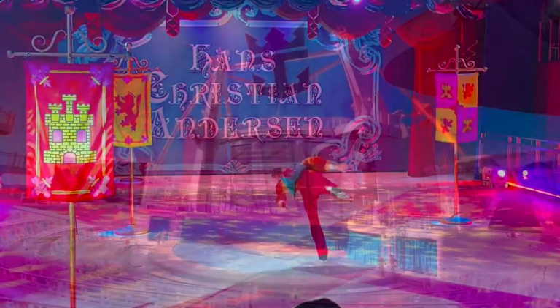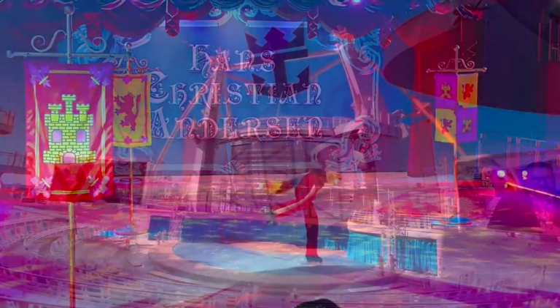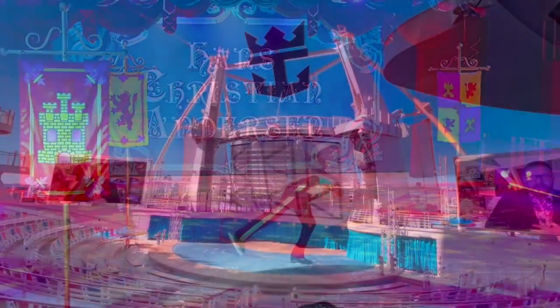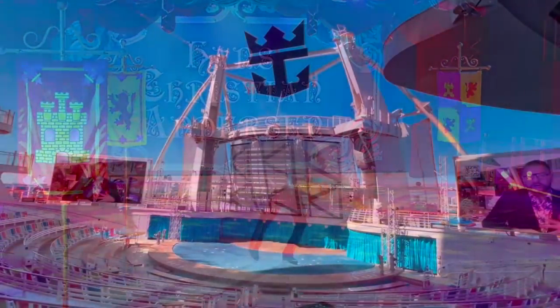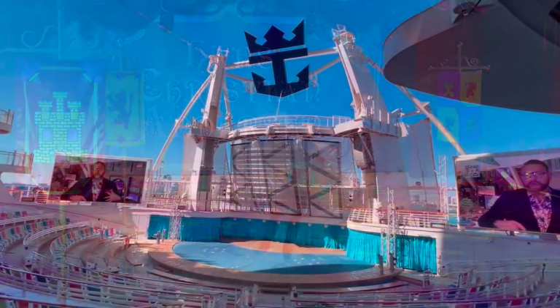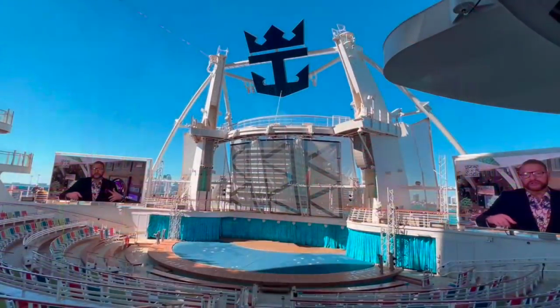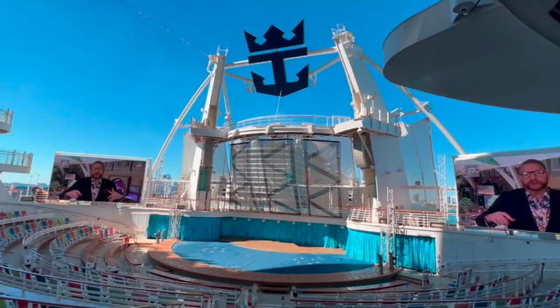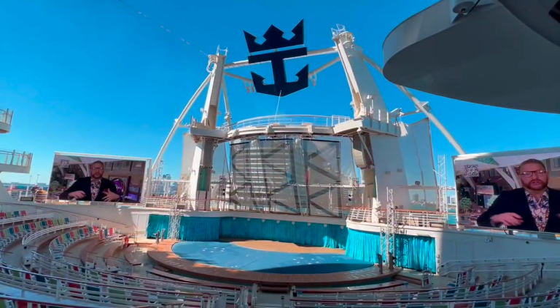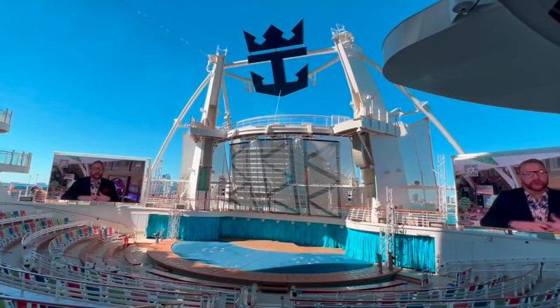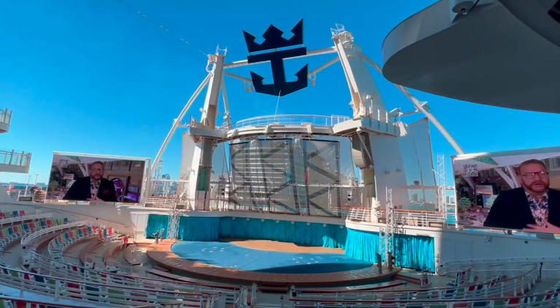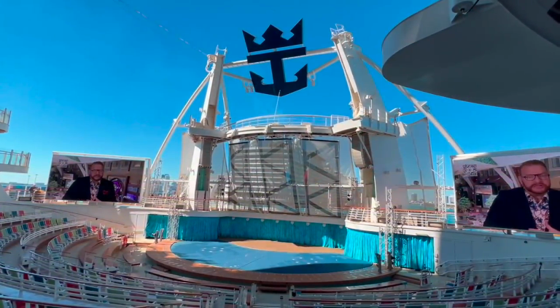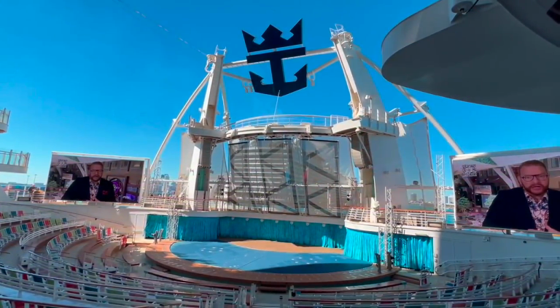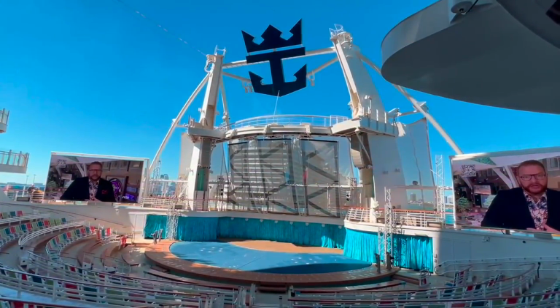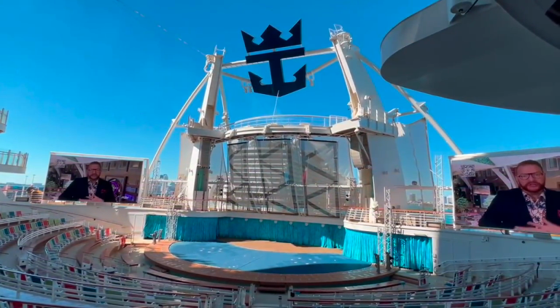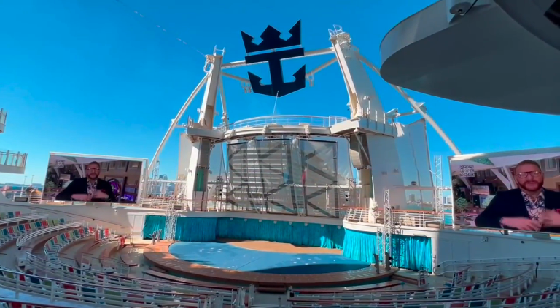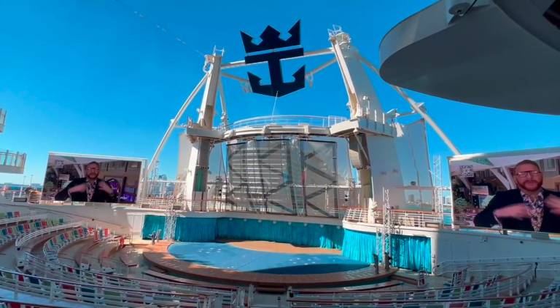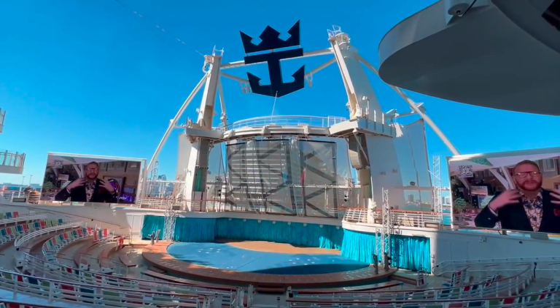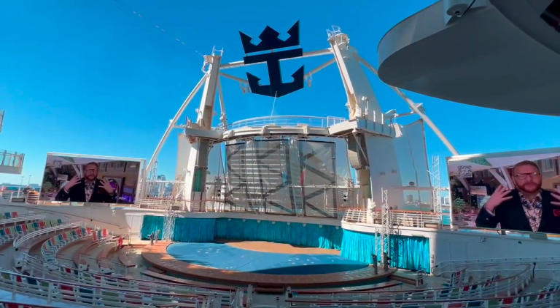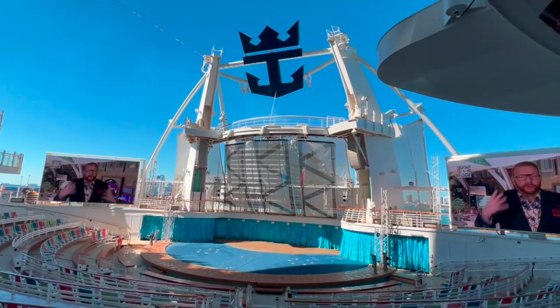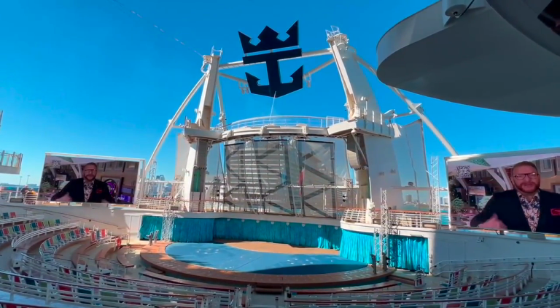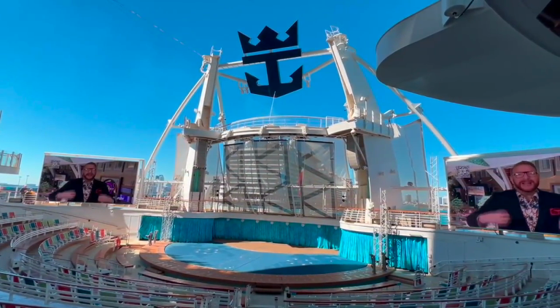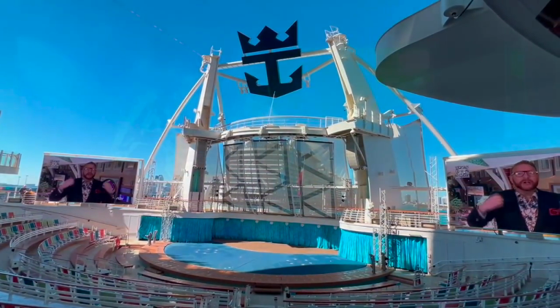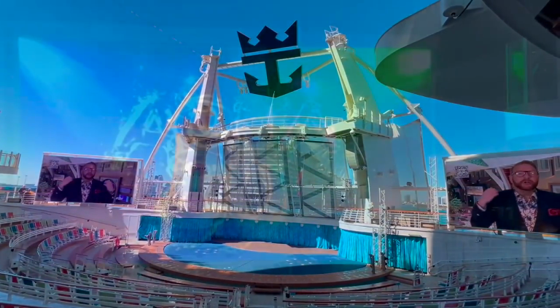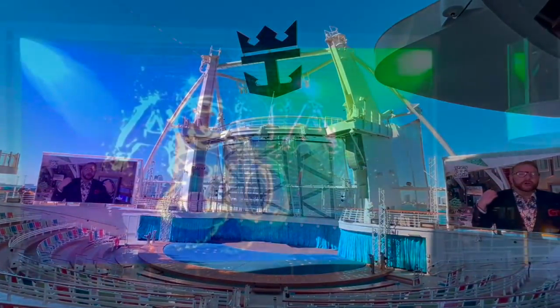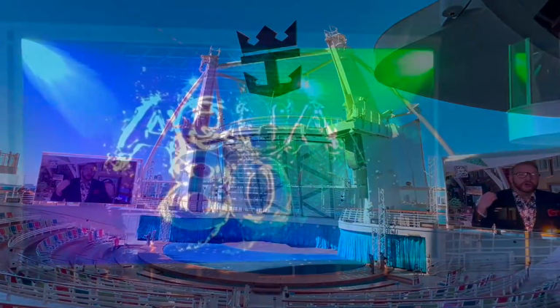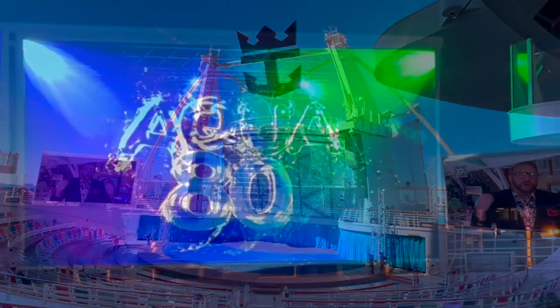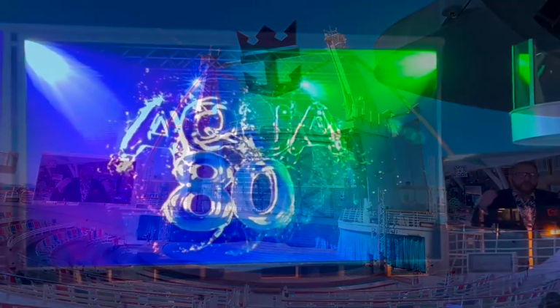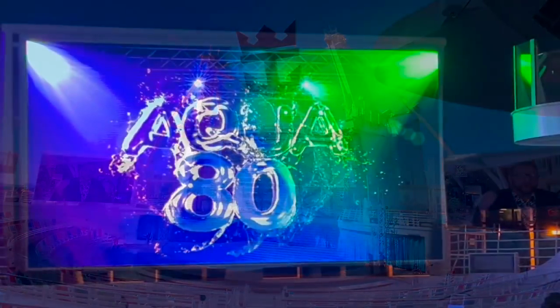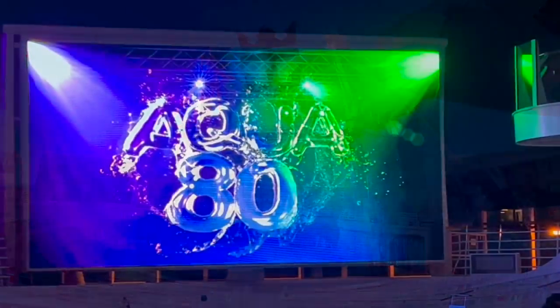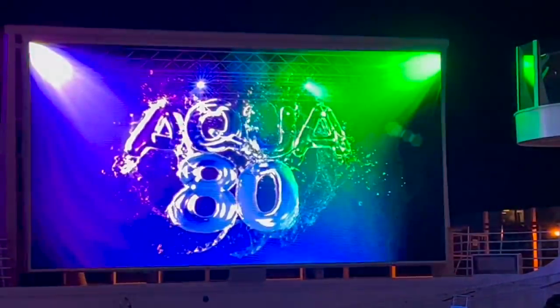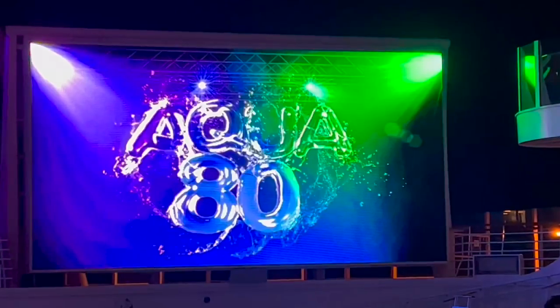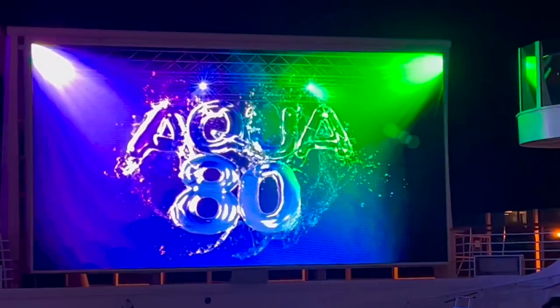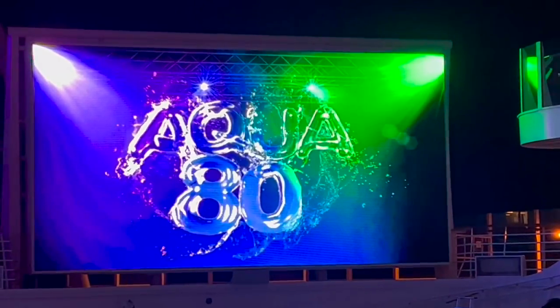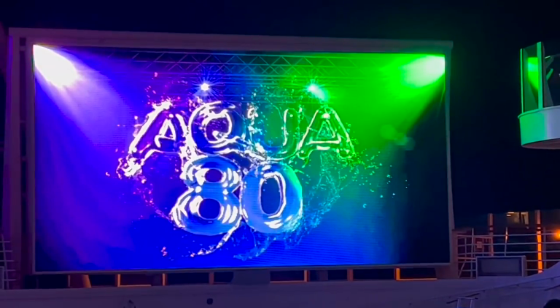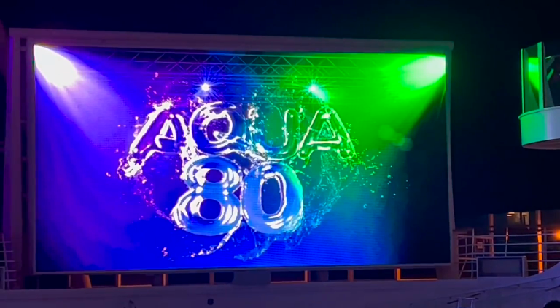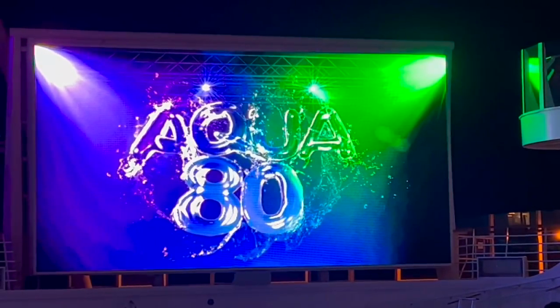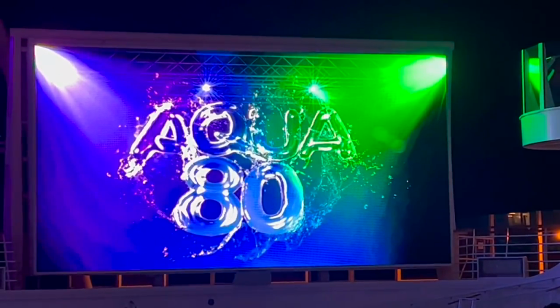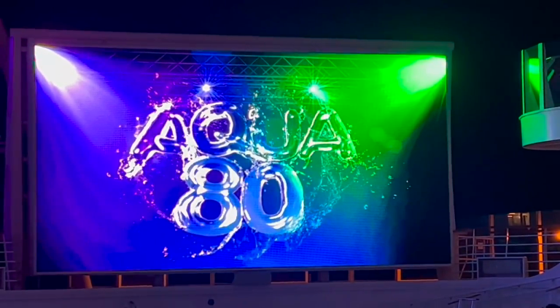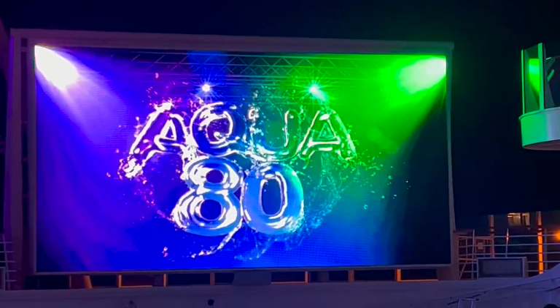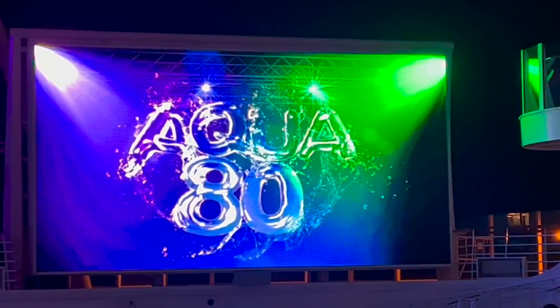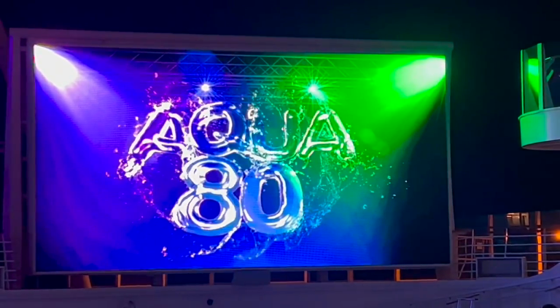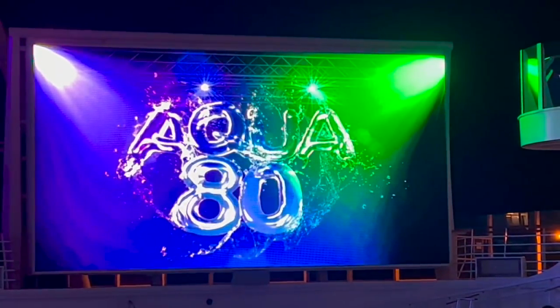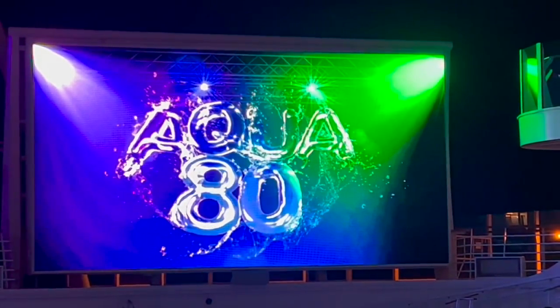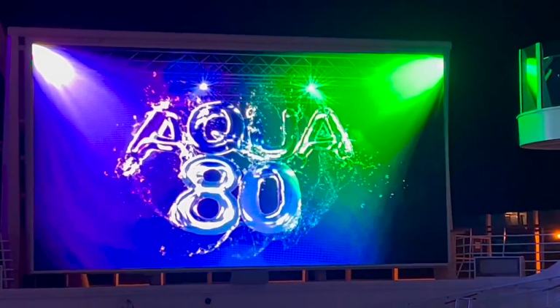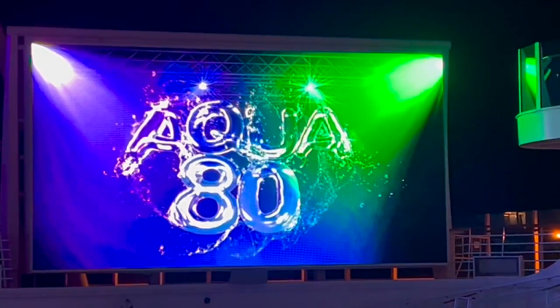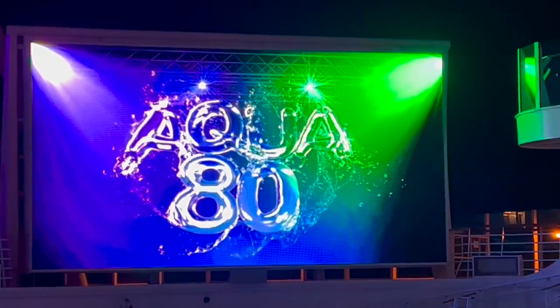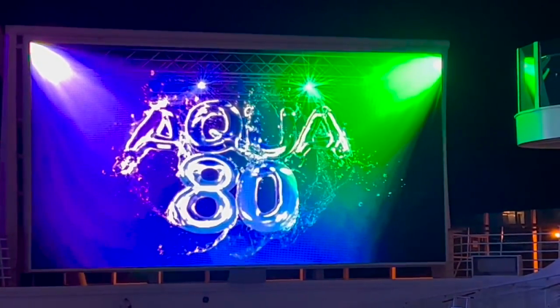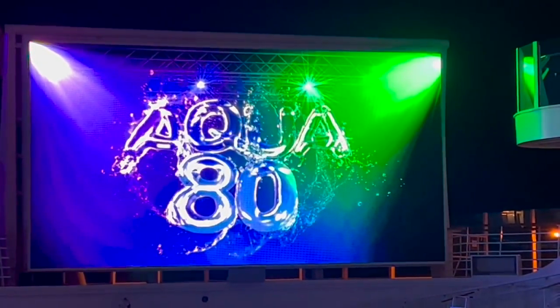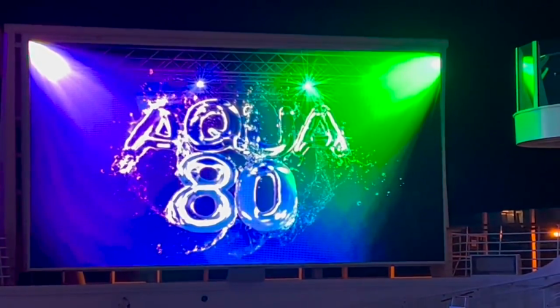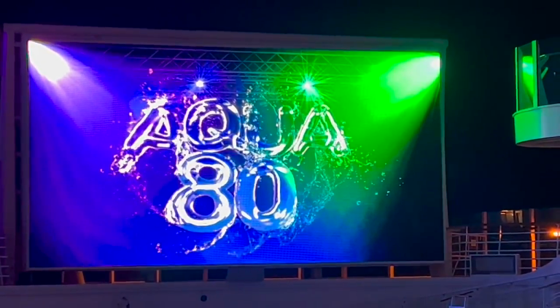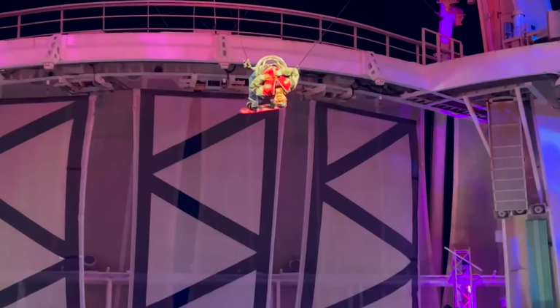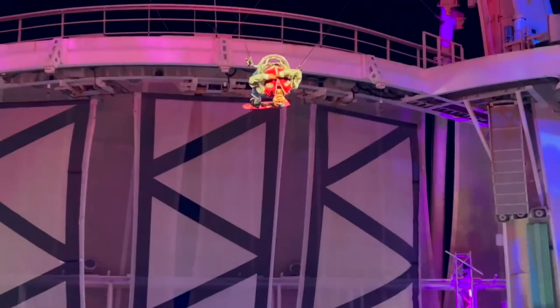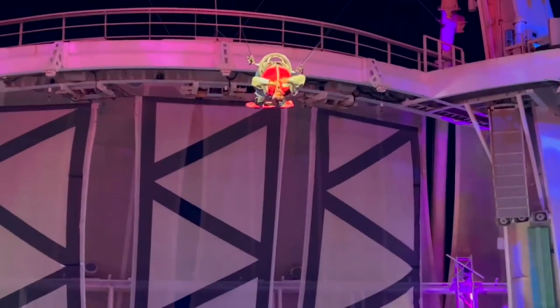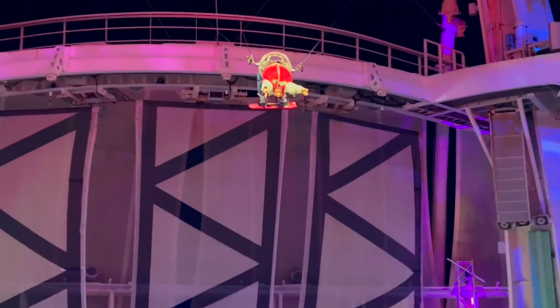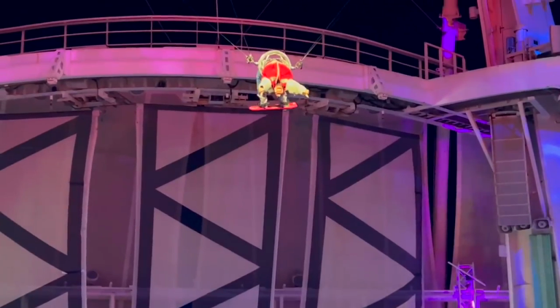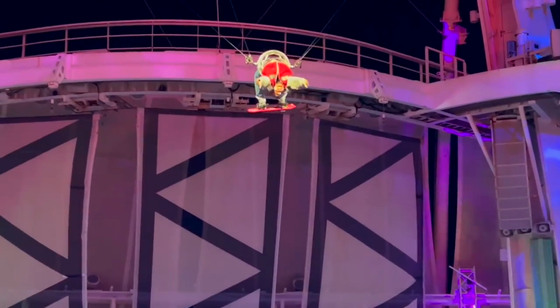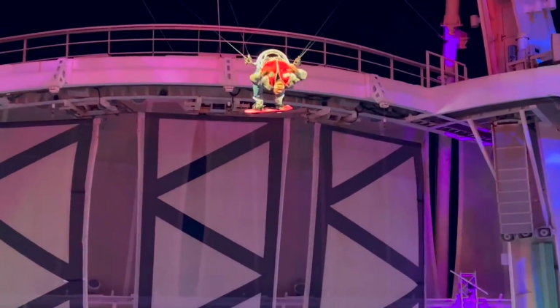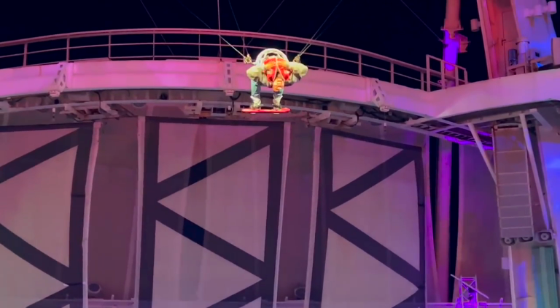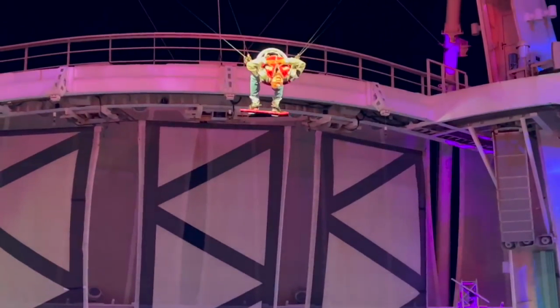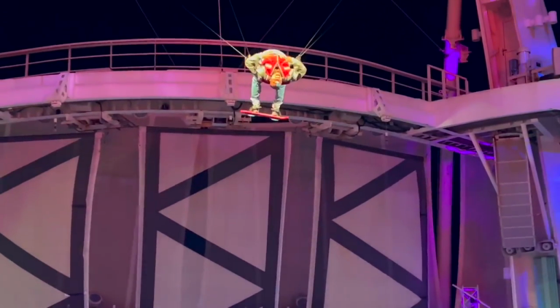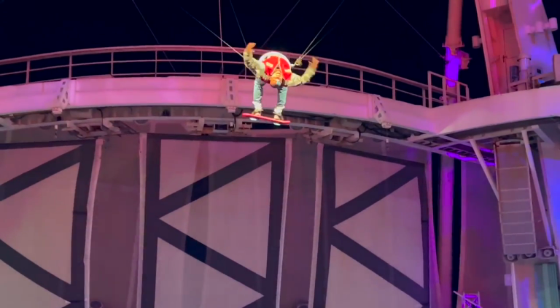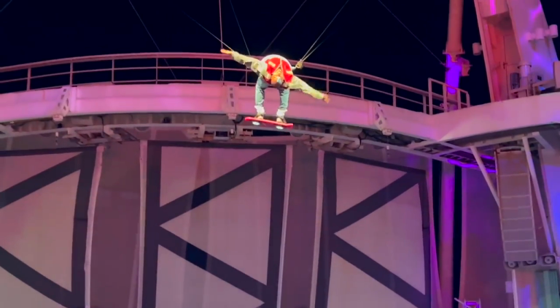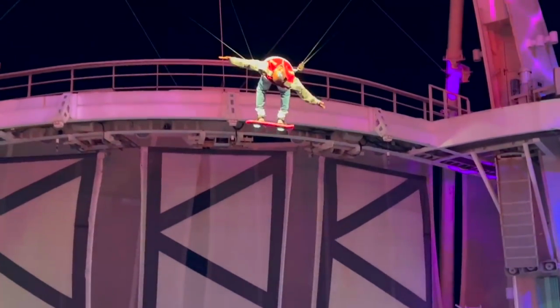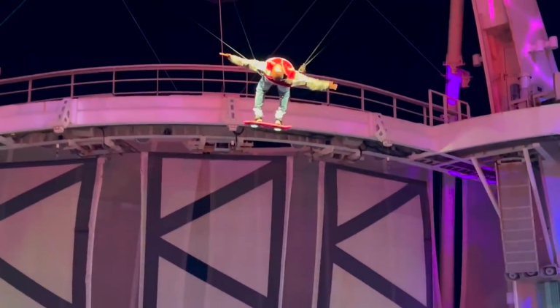This is what the aqua theater looks like during the day. And if we thought the ice show was spectacular, the aqua show was phenomenal.